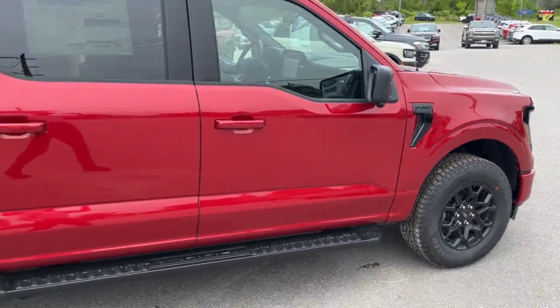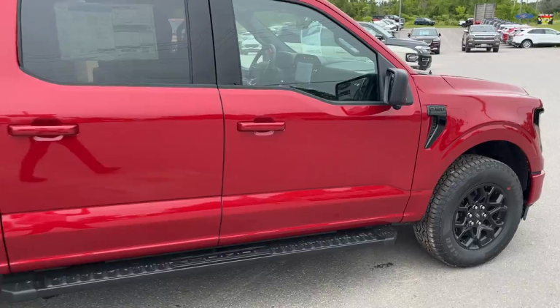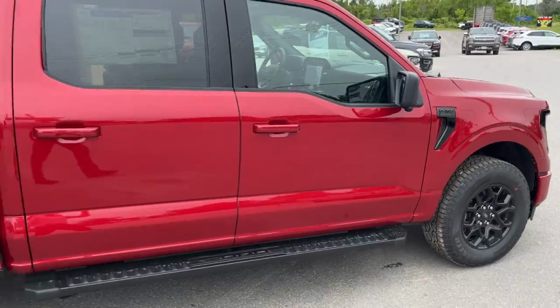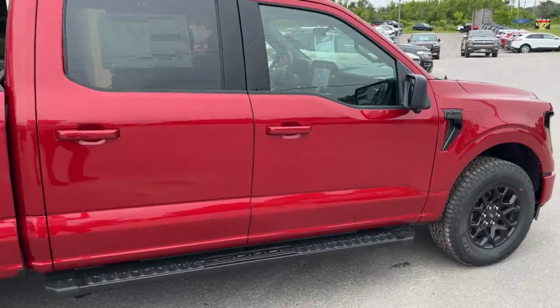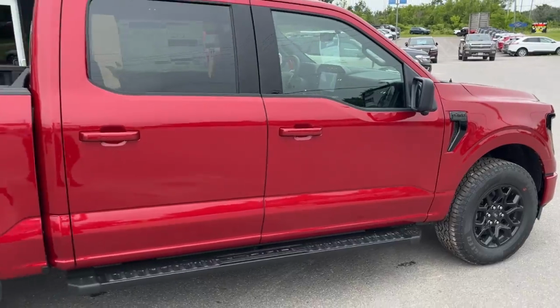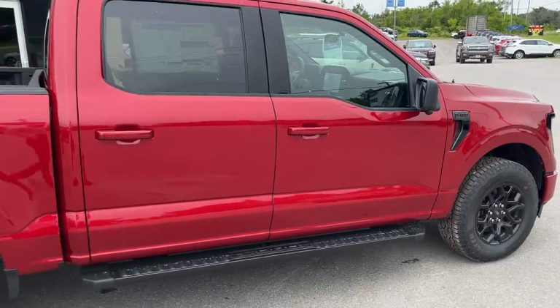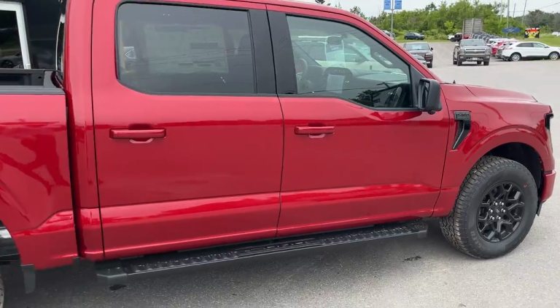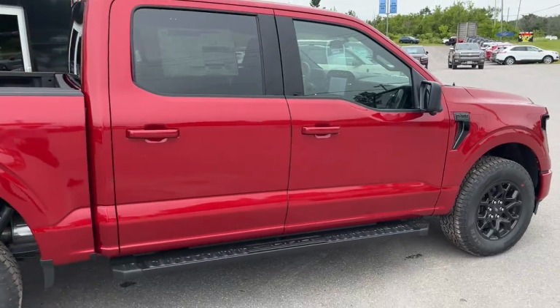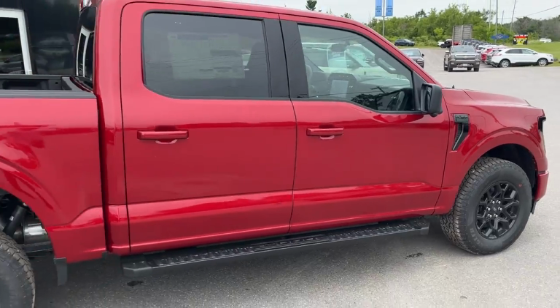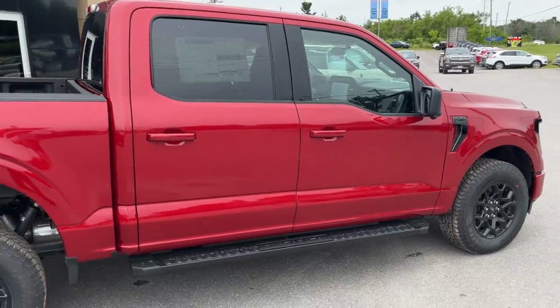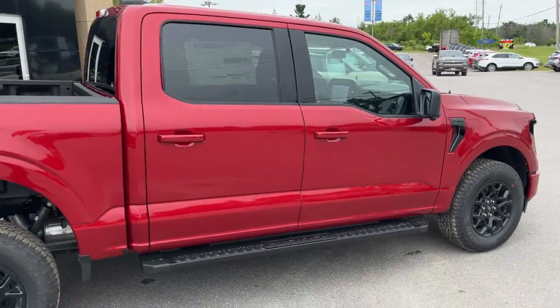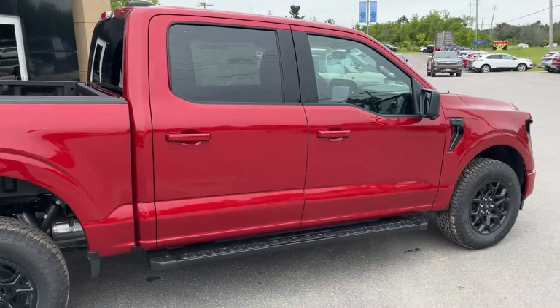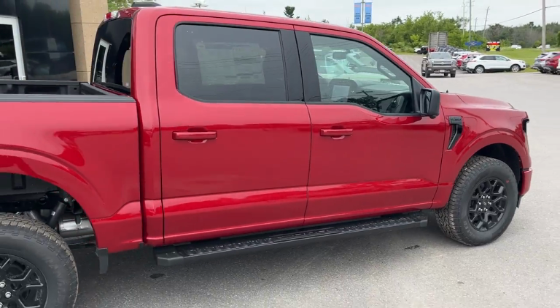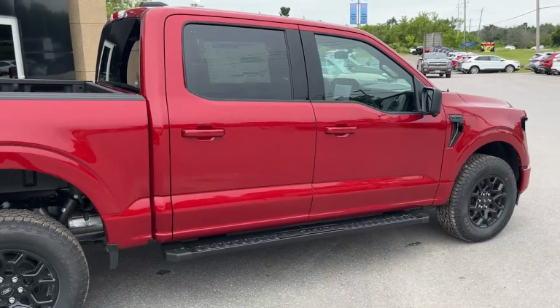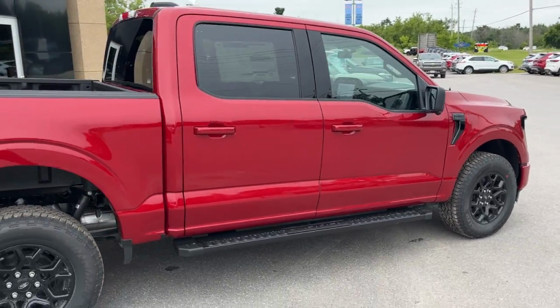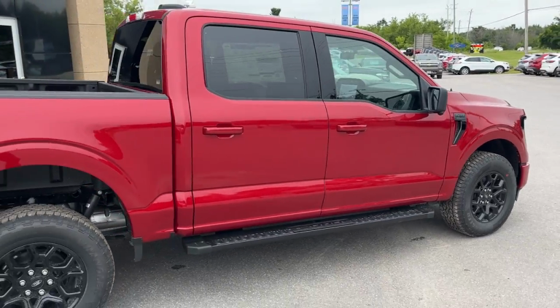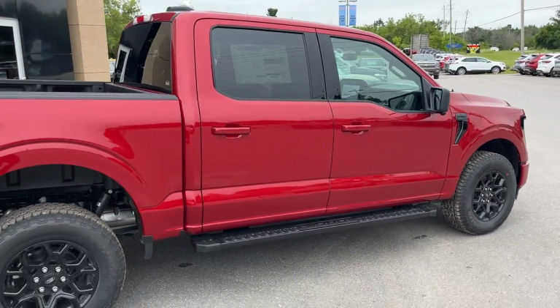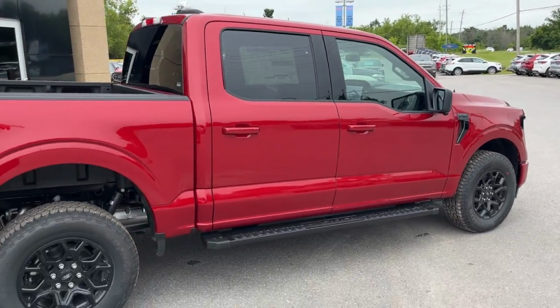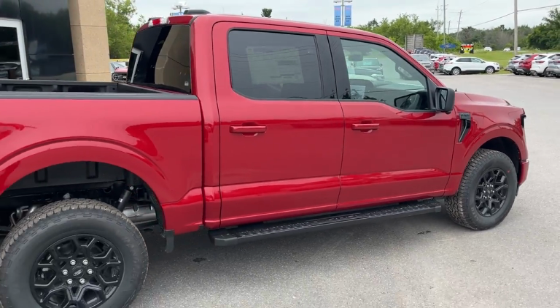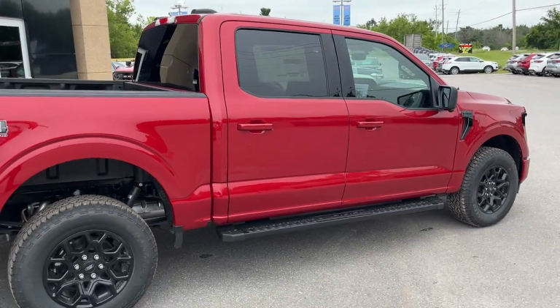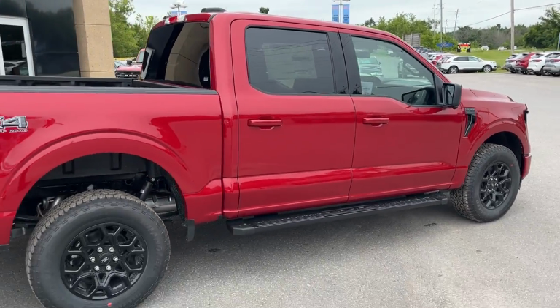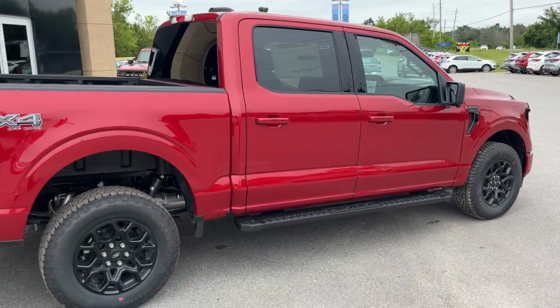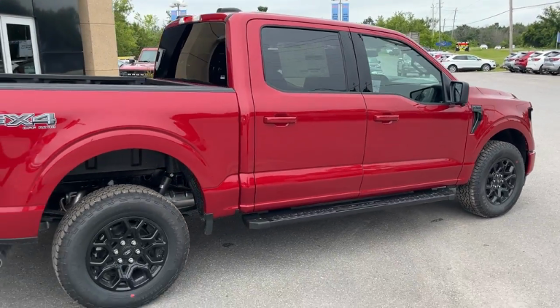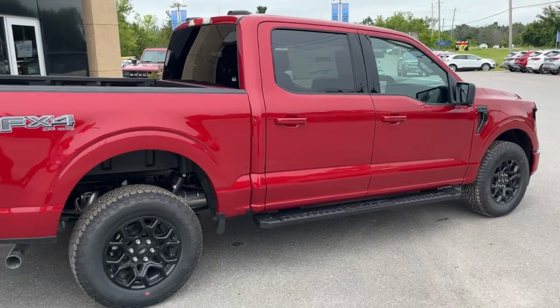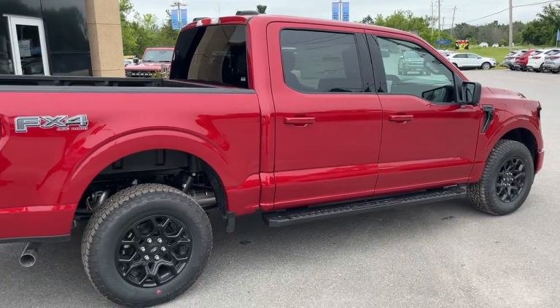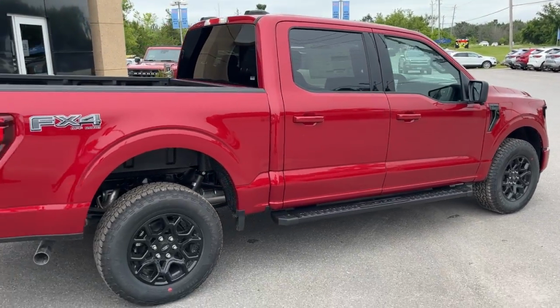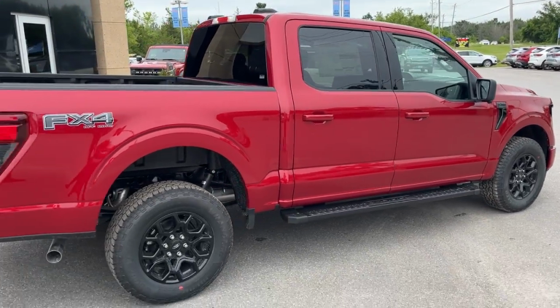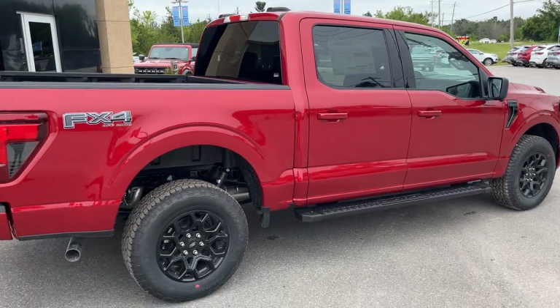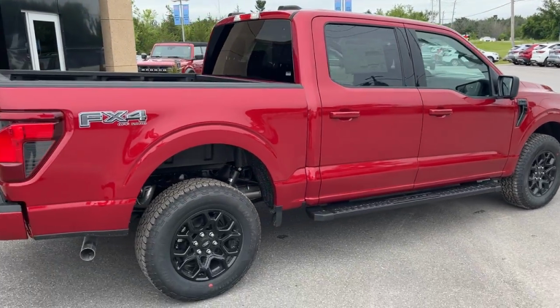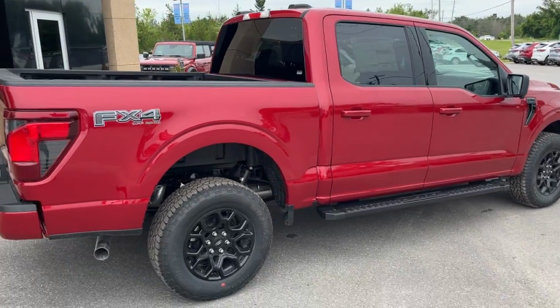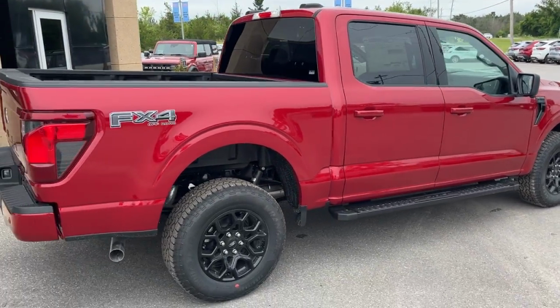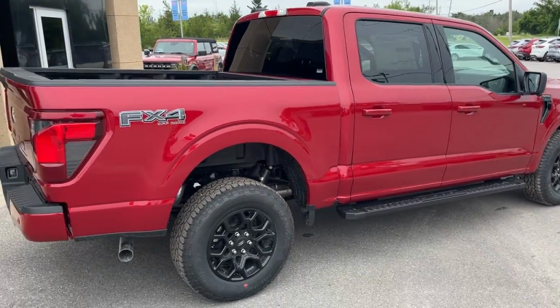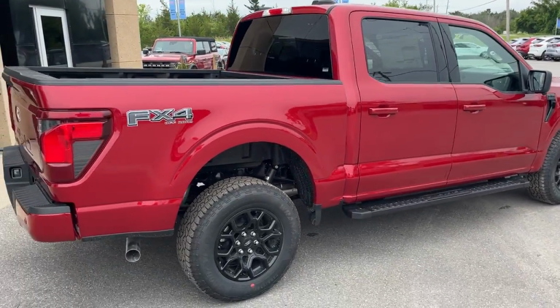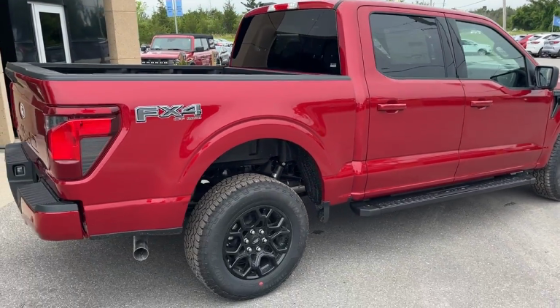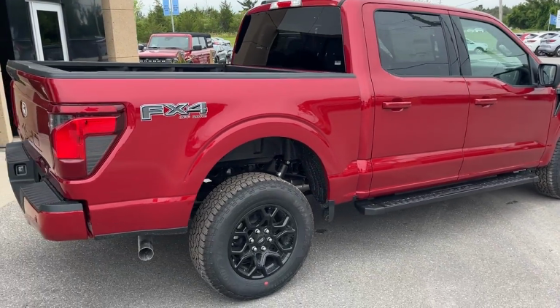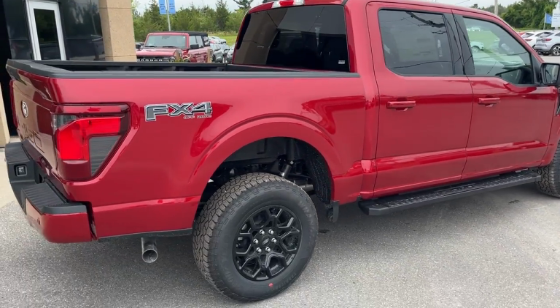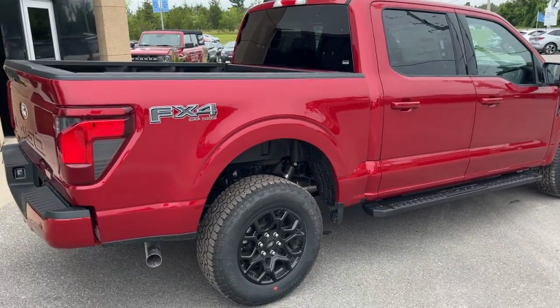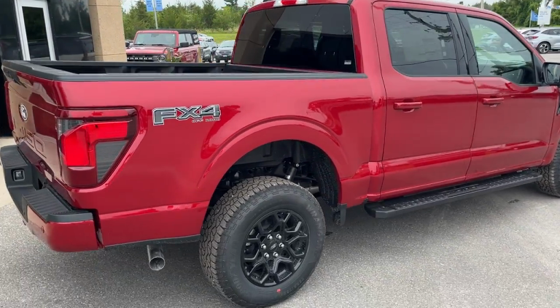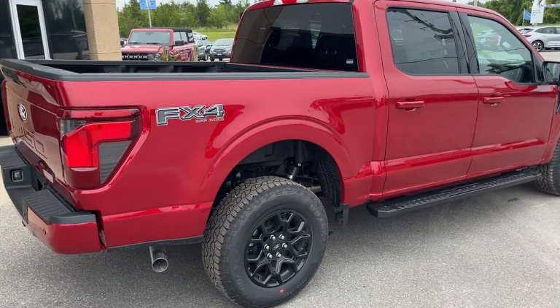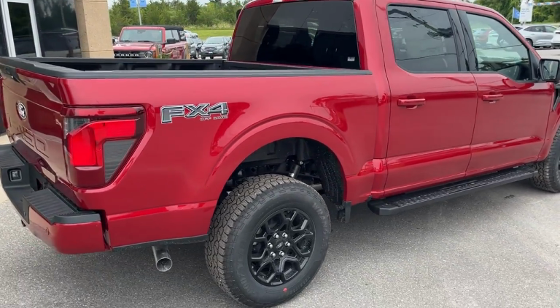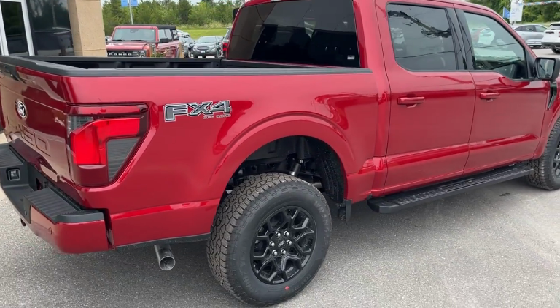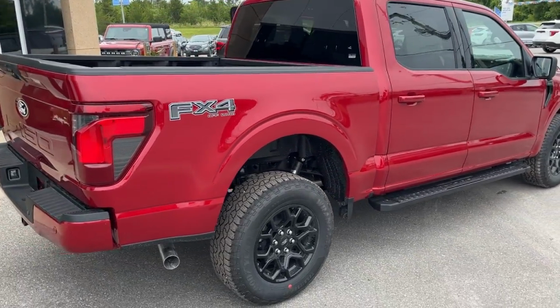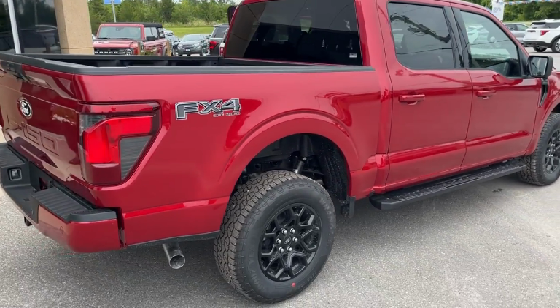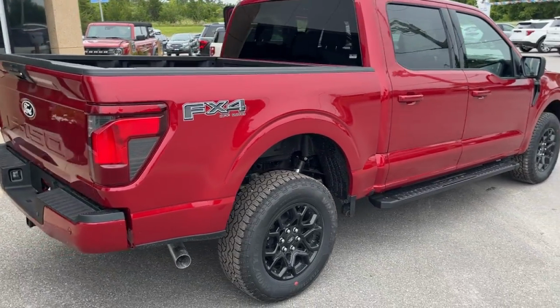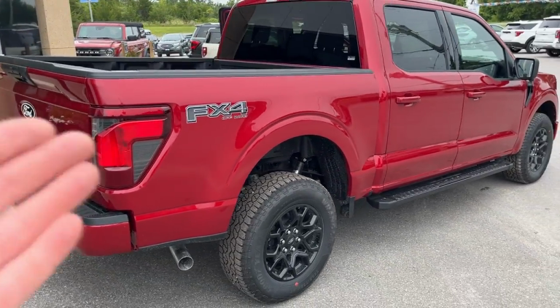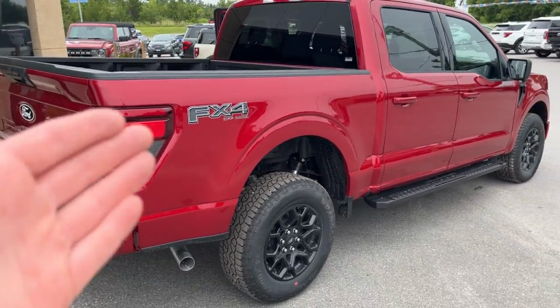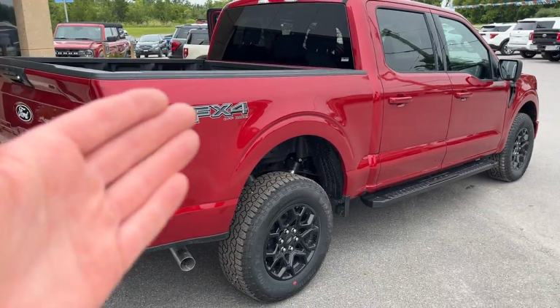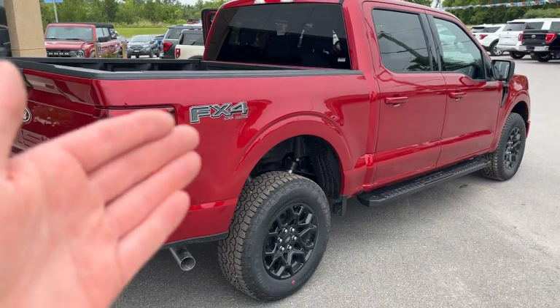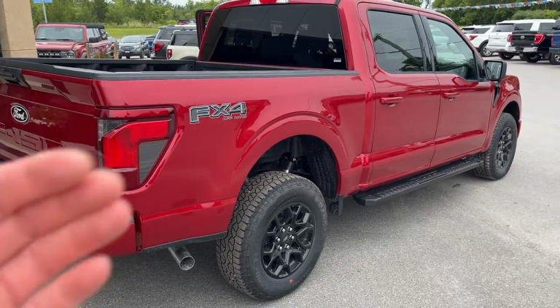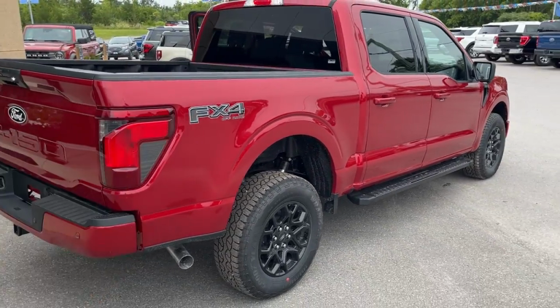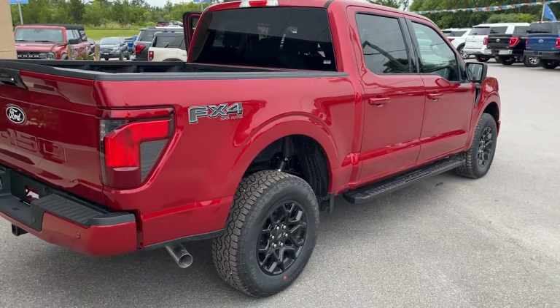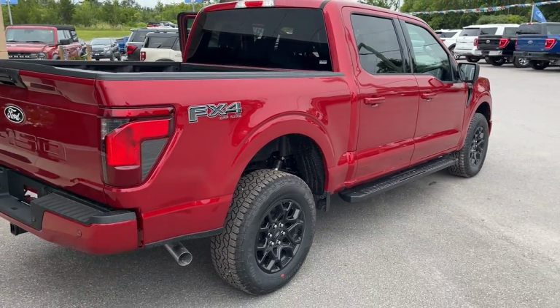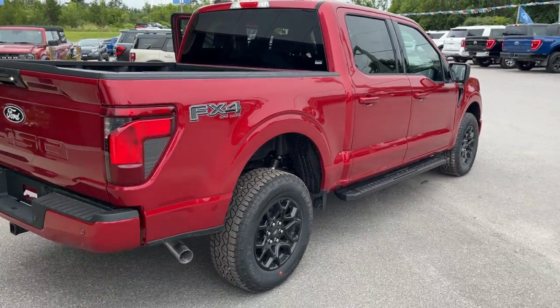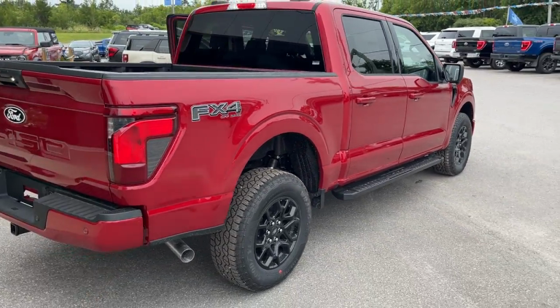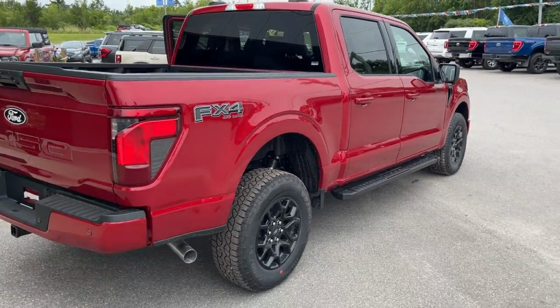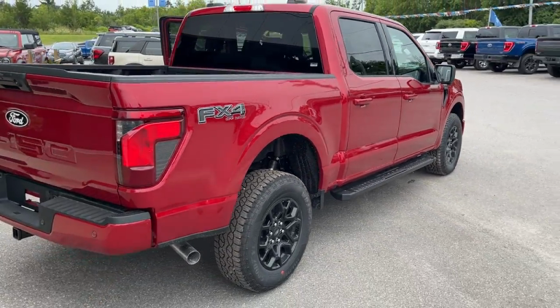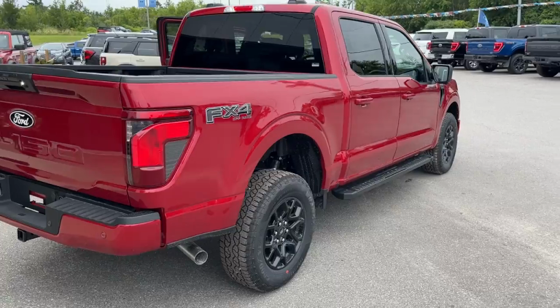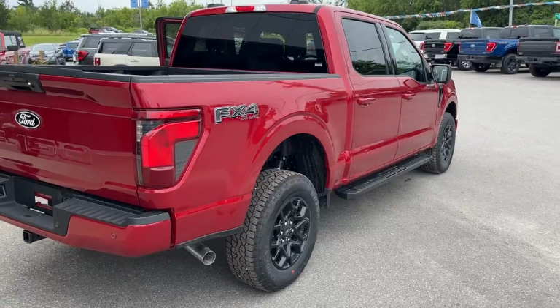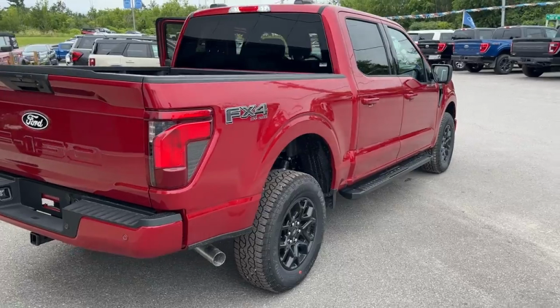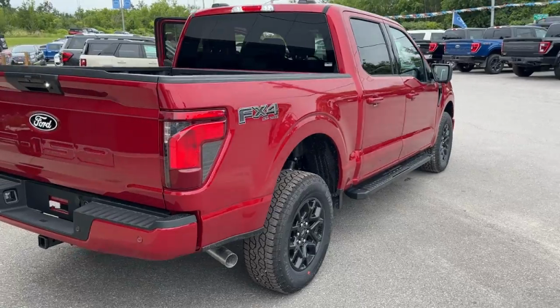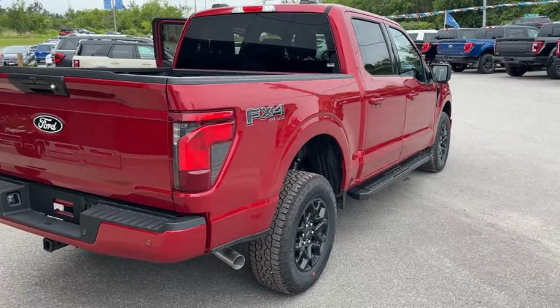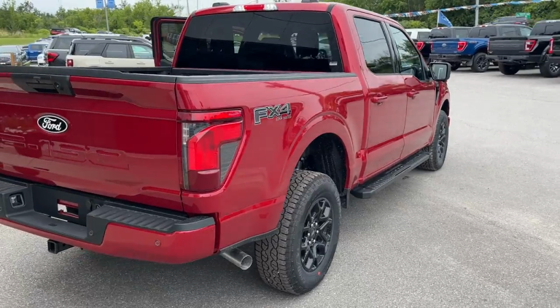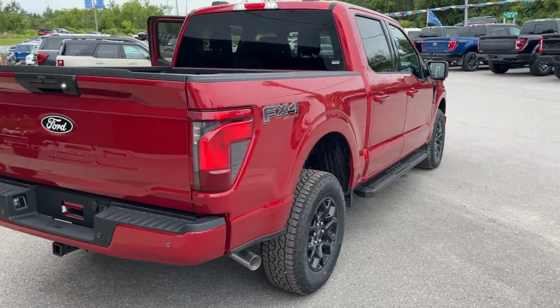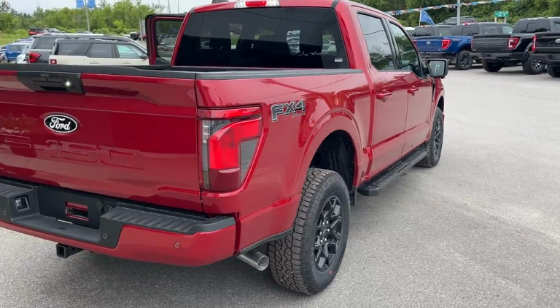This truck is powered by the 3.5-liter V6 EcoBoost. You also have the FX4 off-road package on here, so you do have your skid plates.